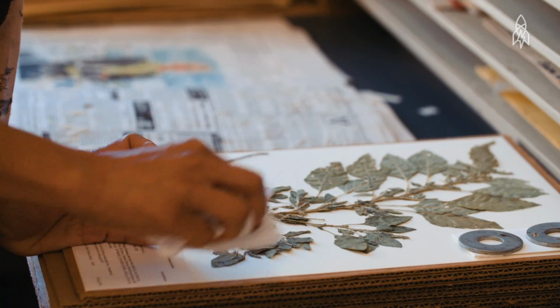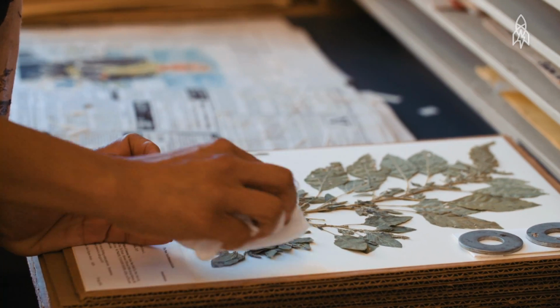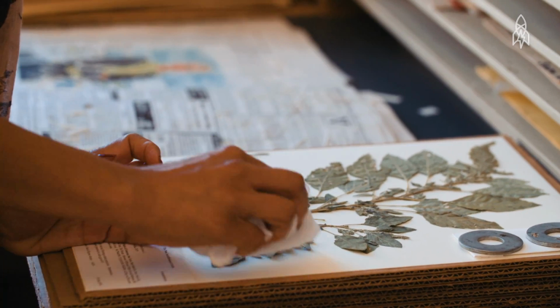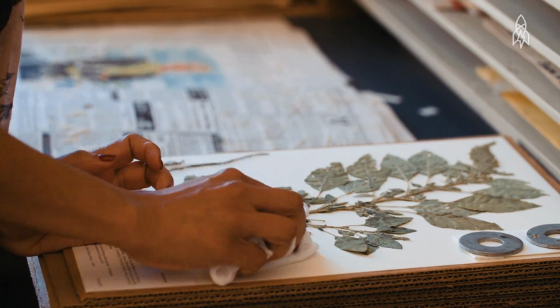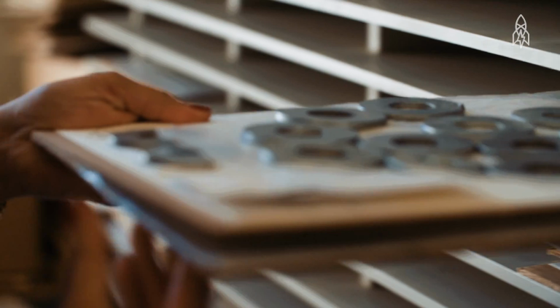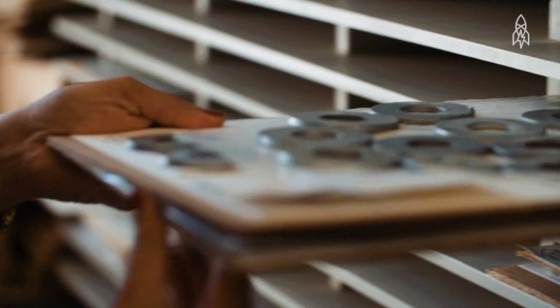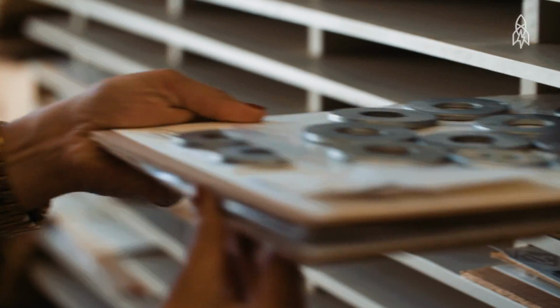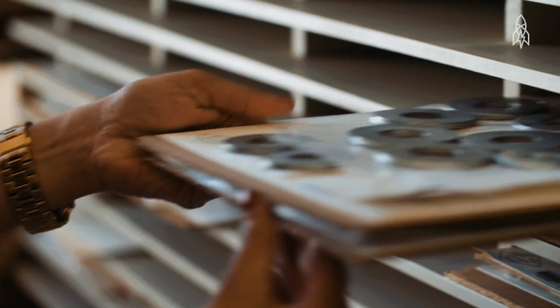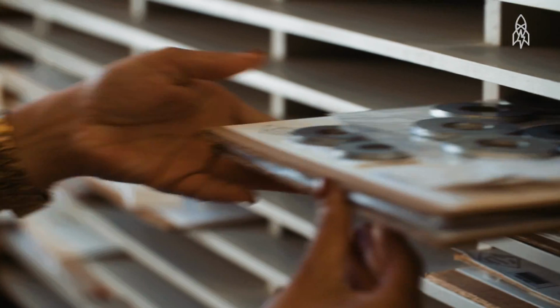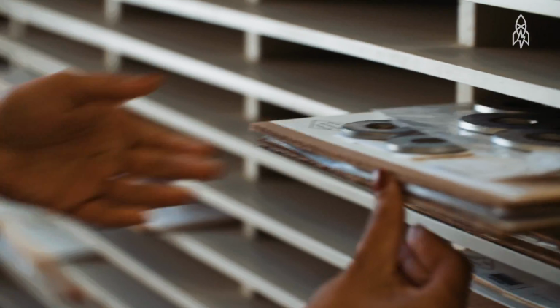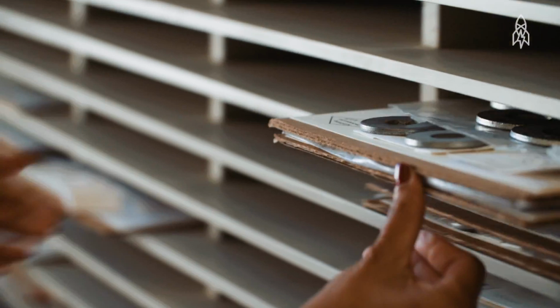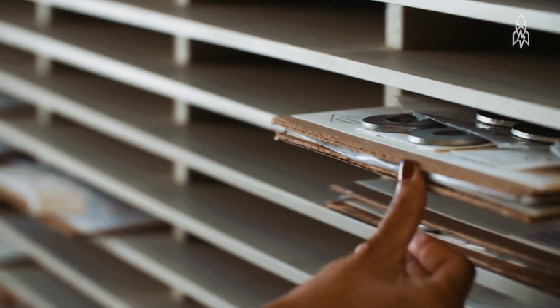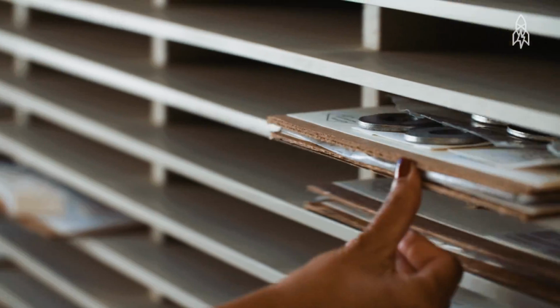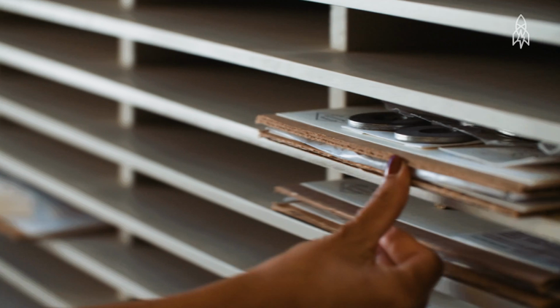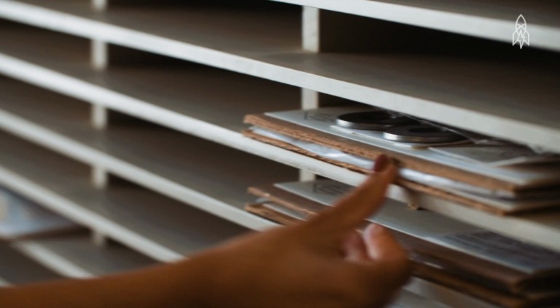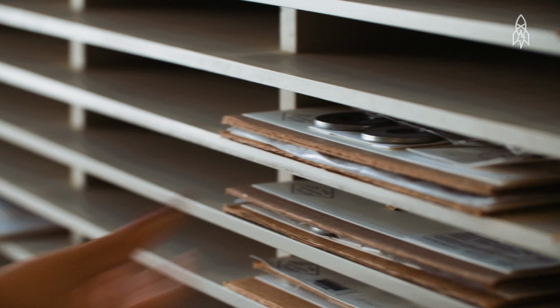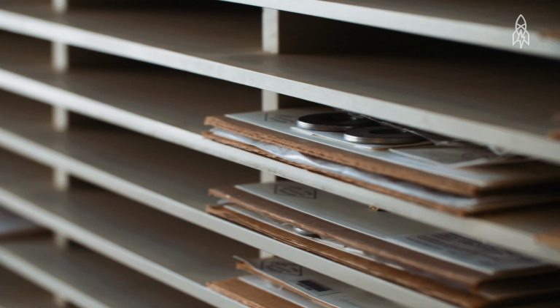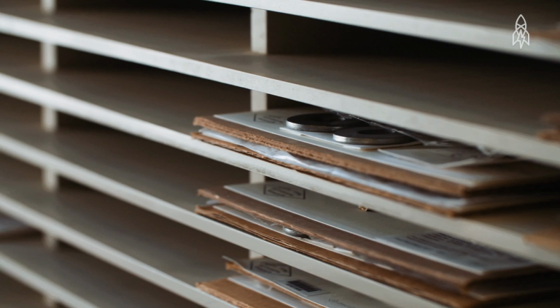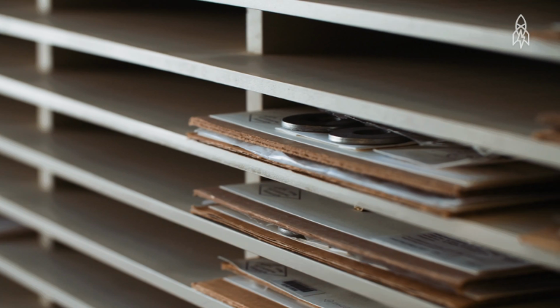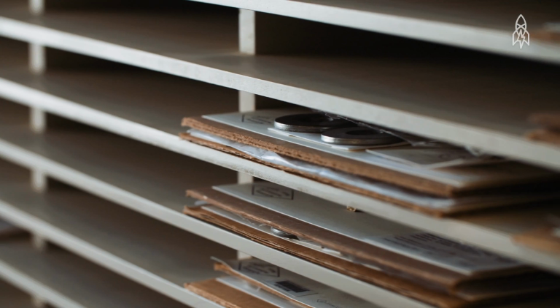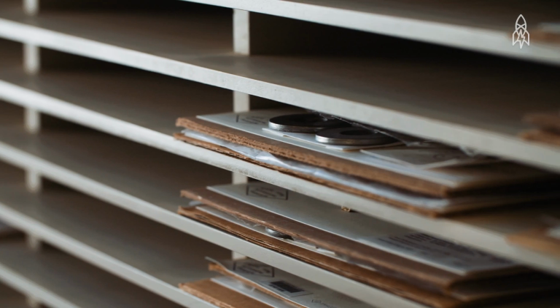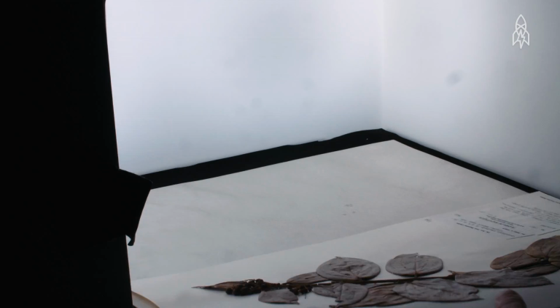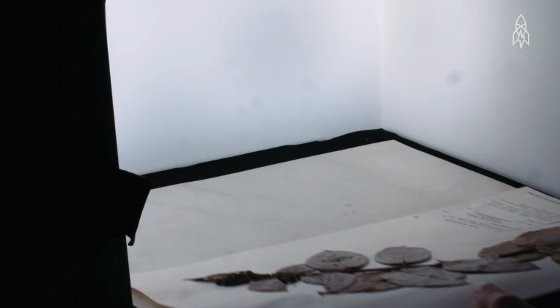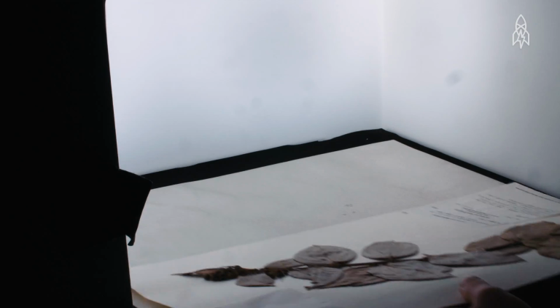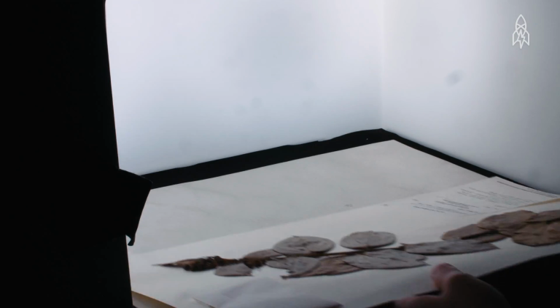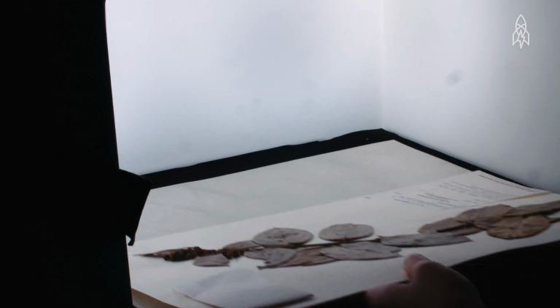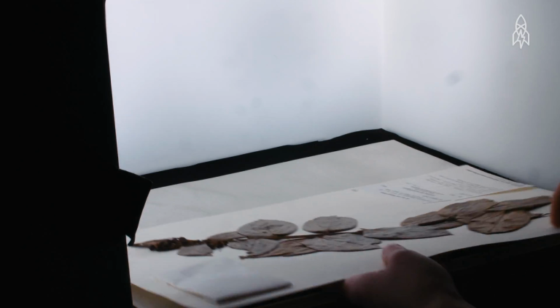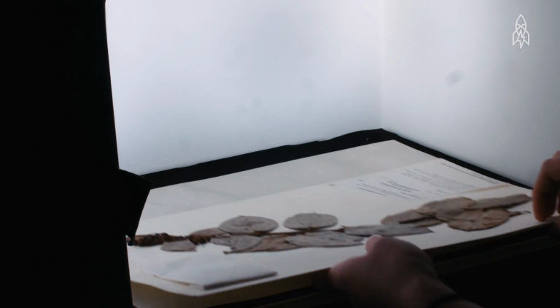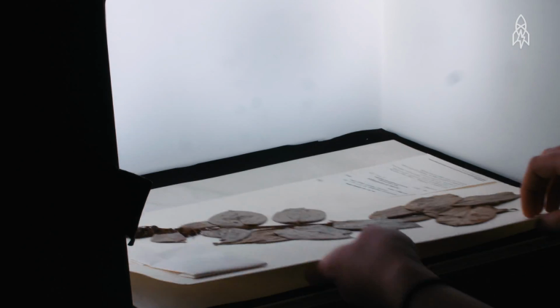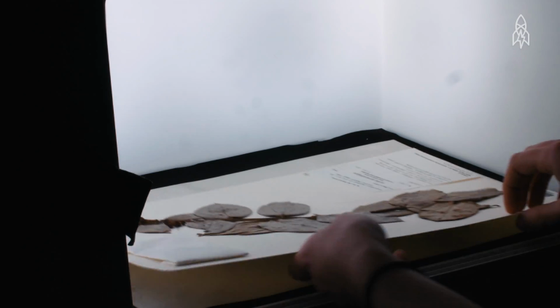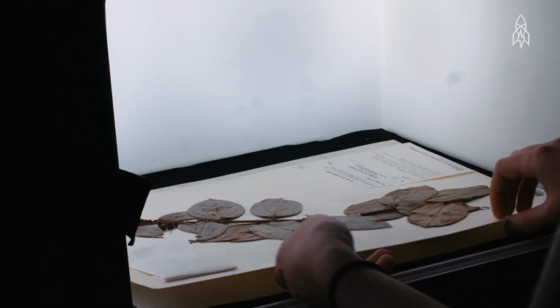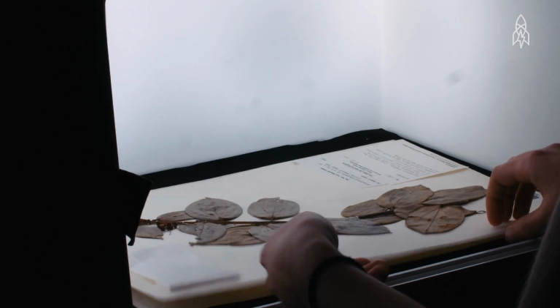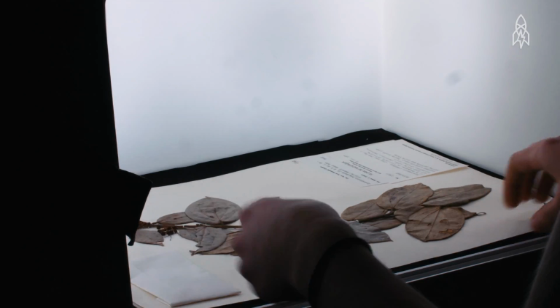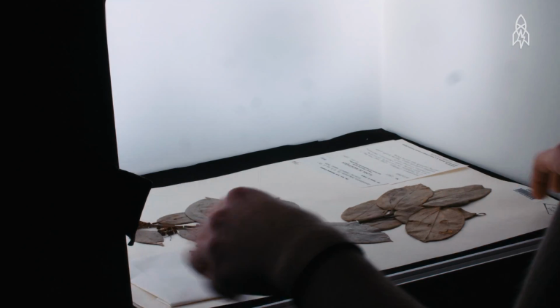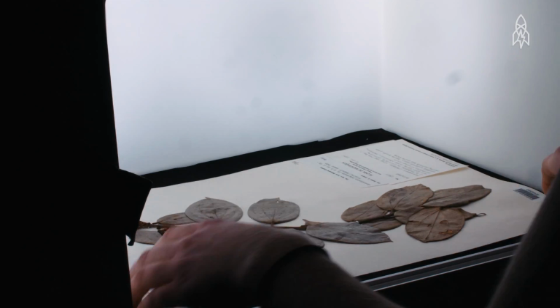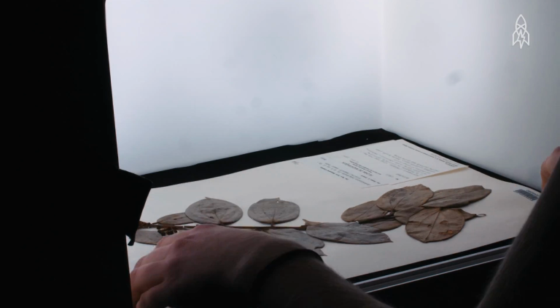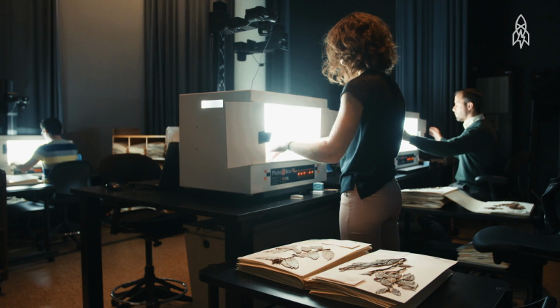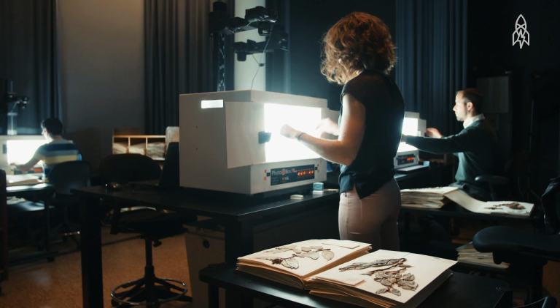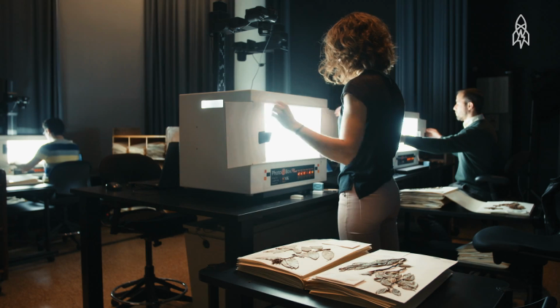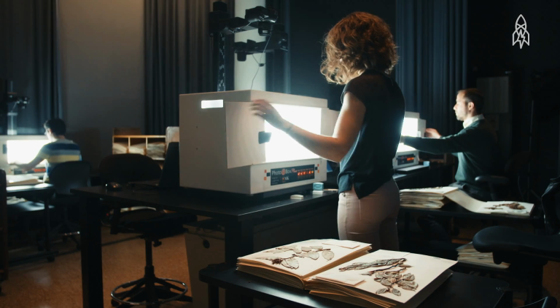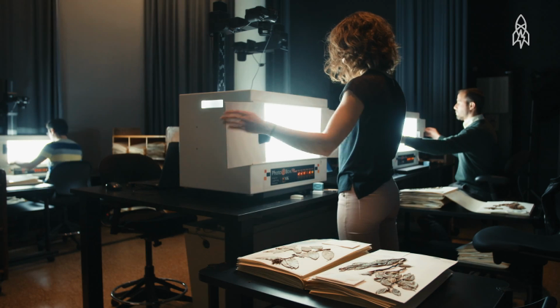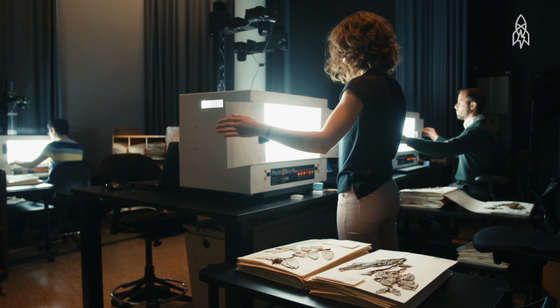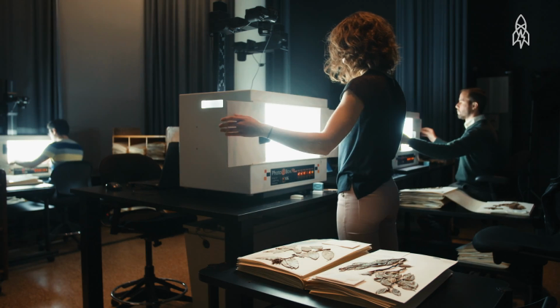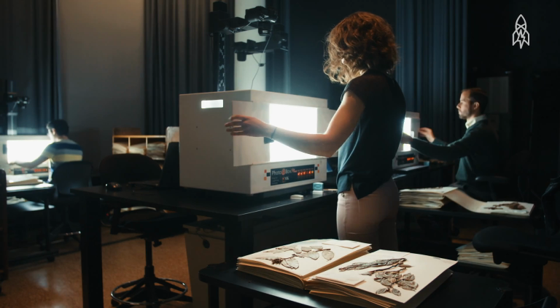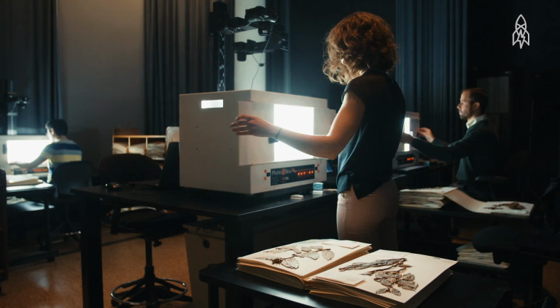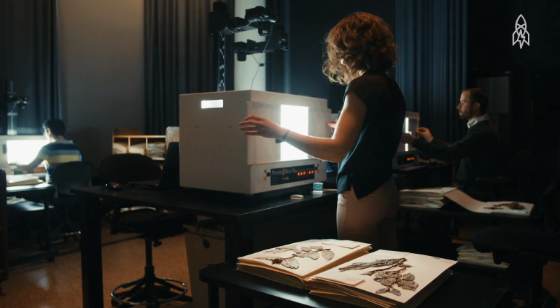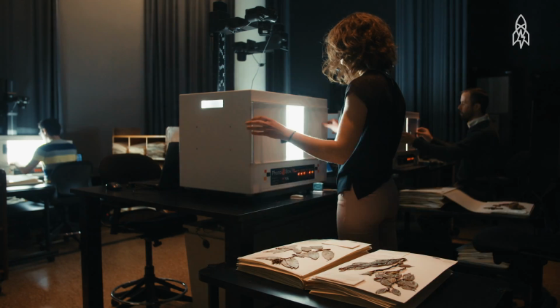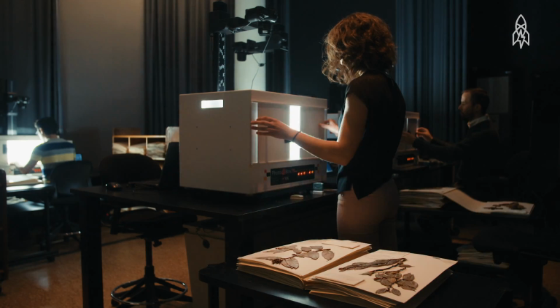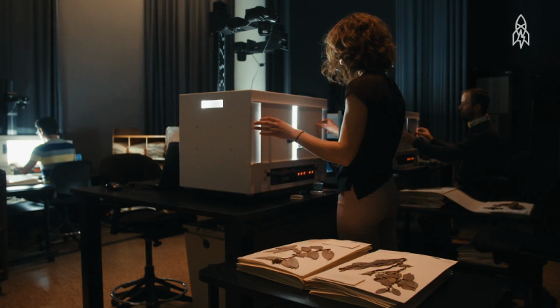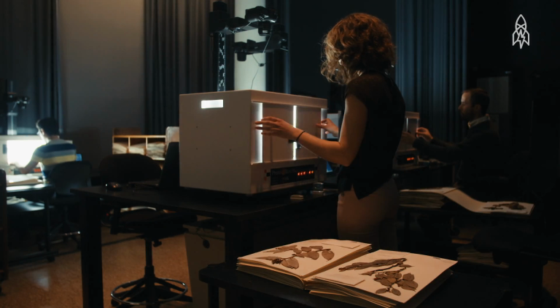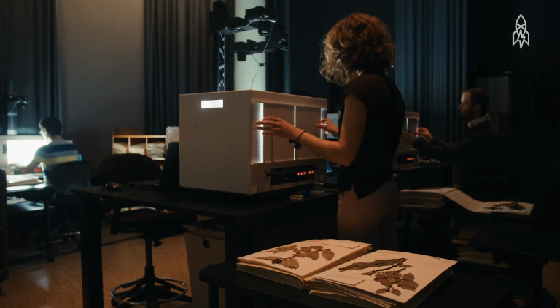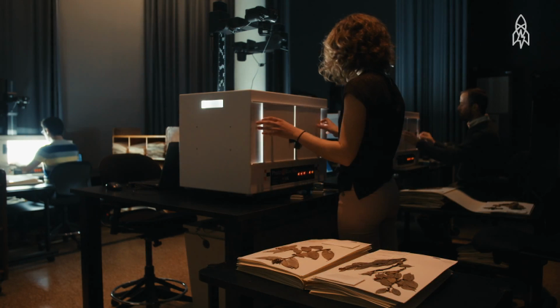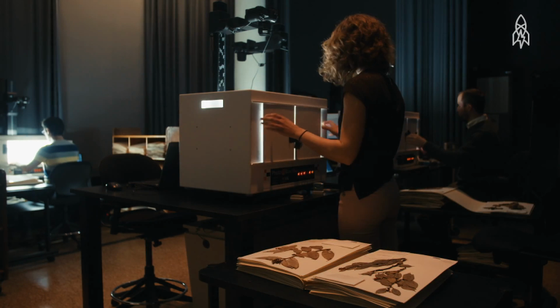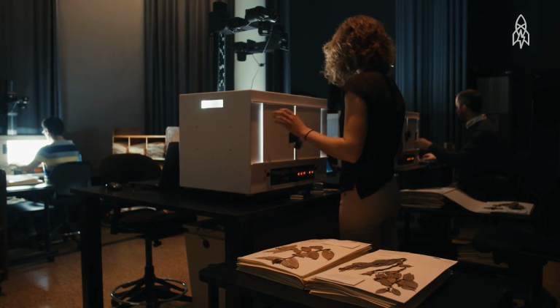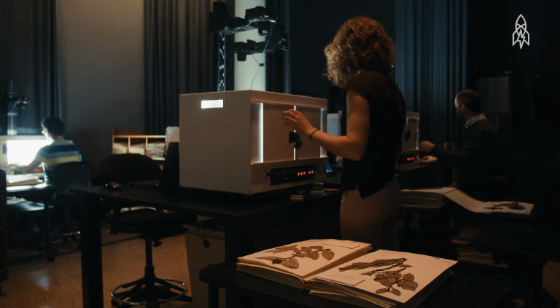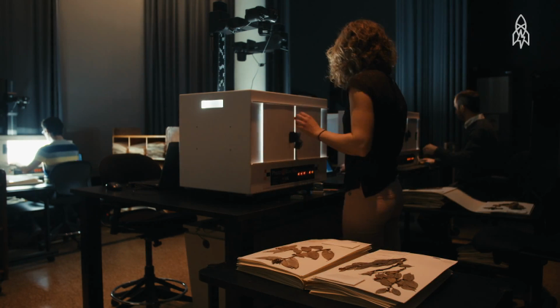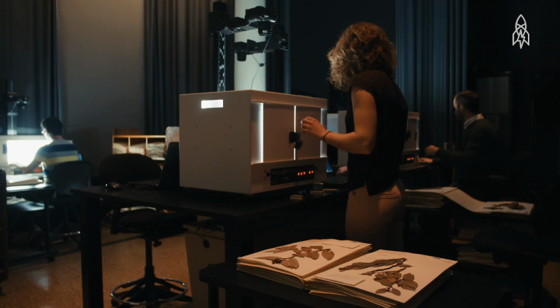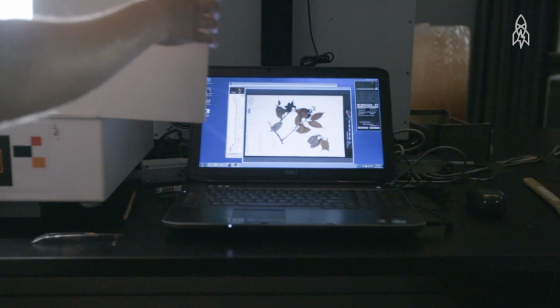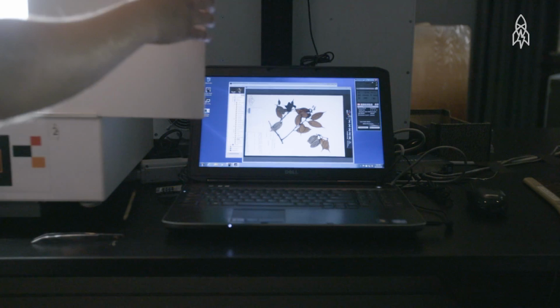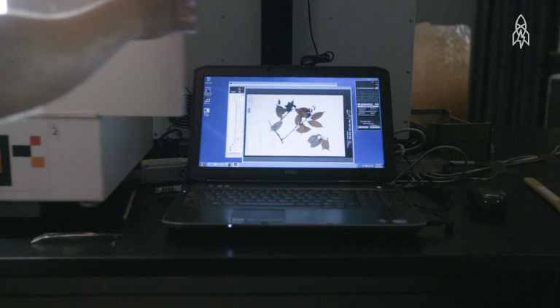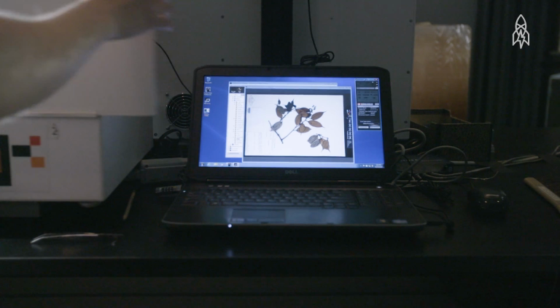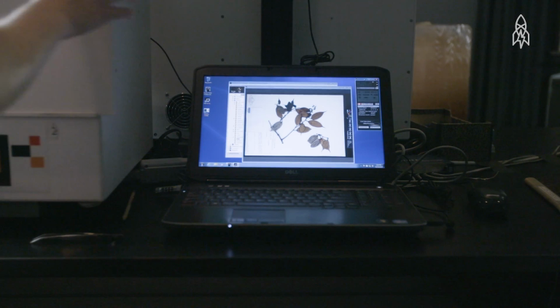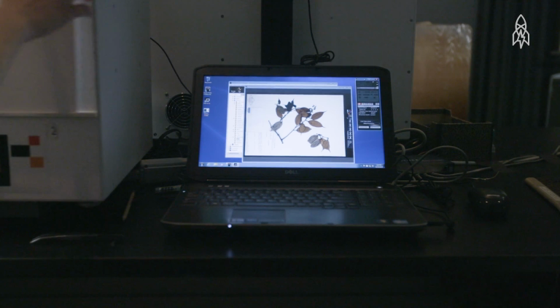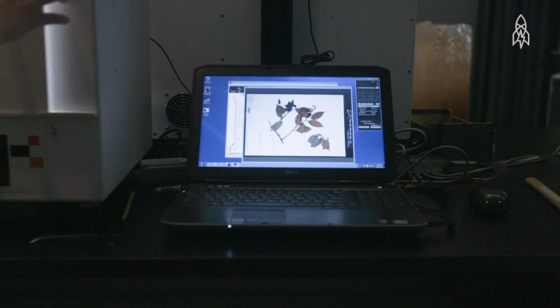Once the specimens are mounted, we photograph them. Then that information goes online pretty much immediately.